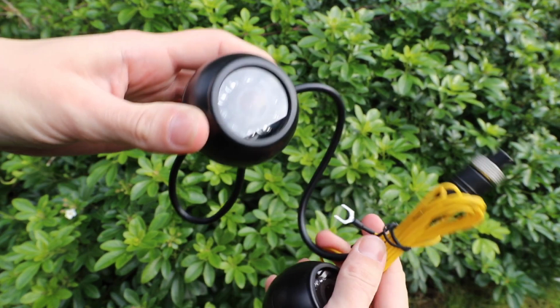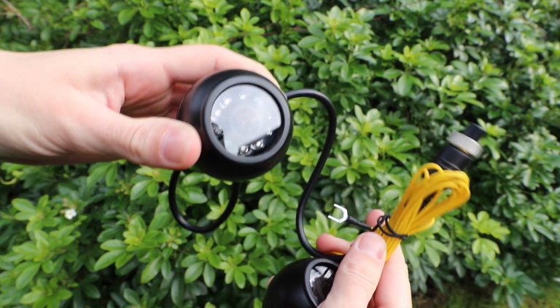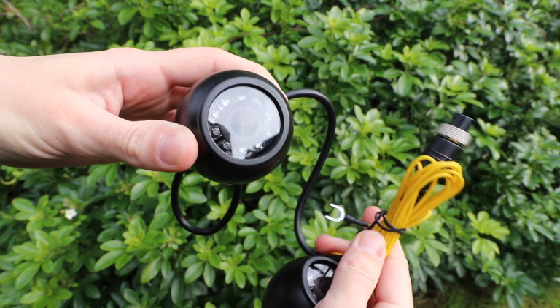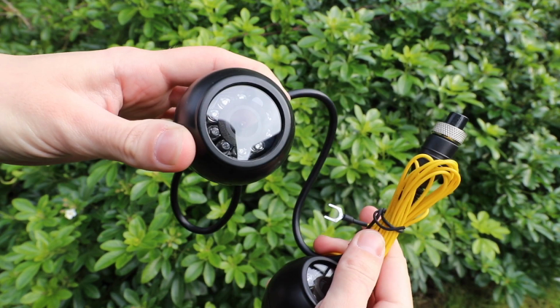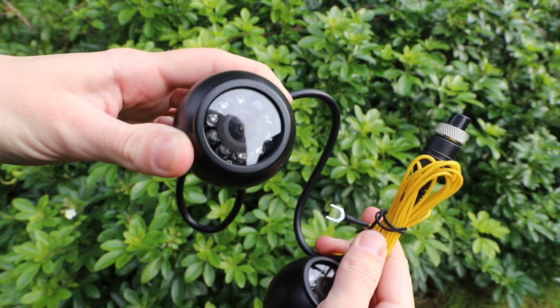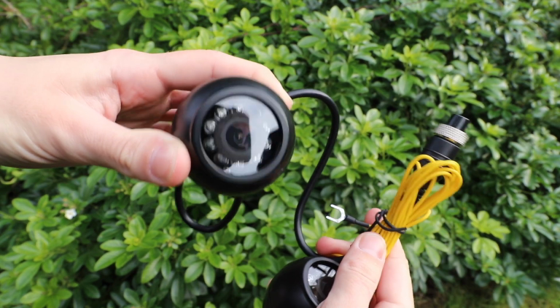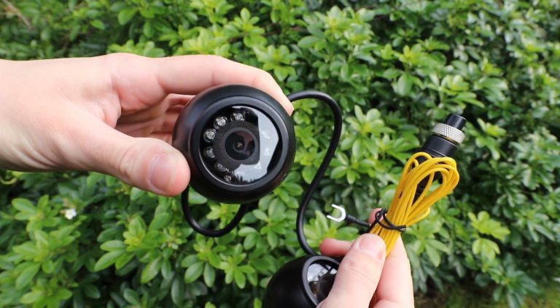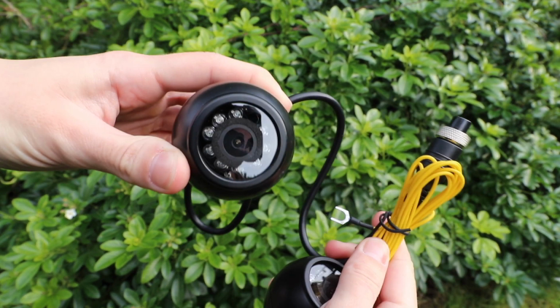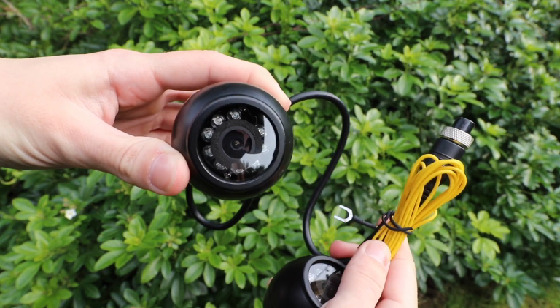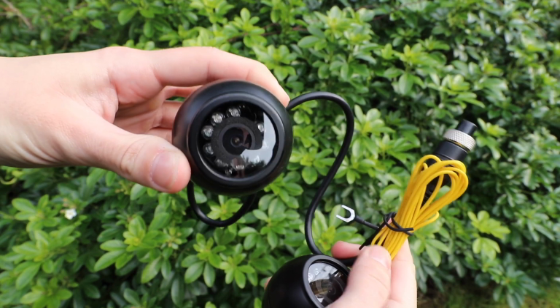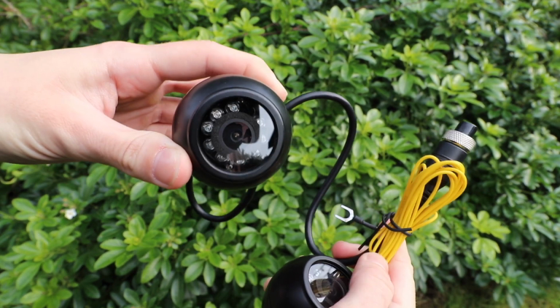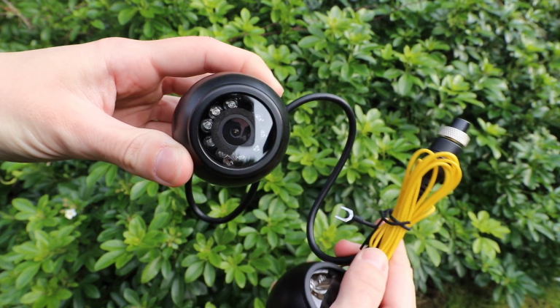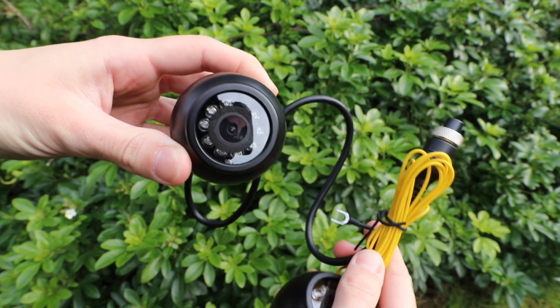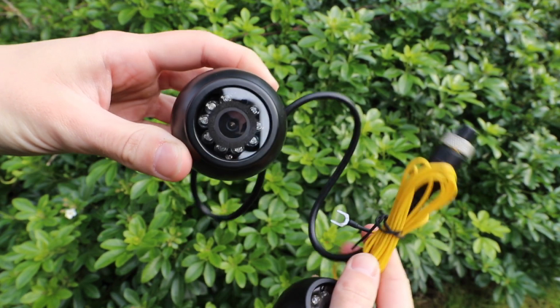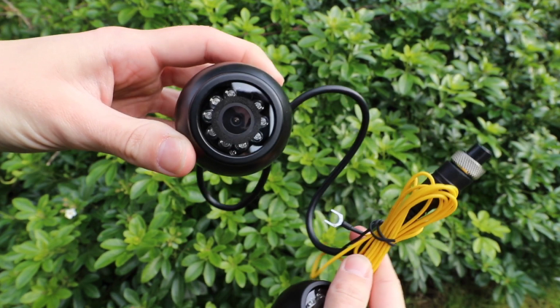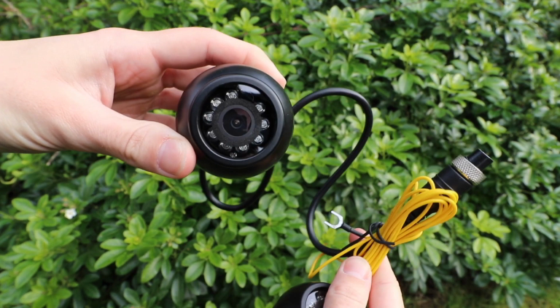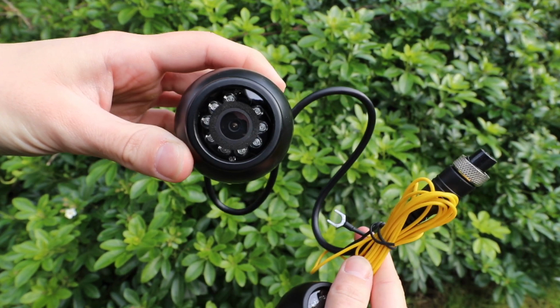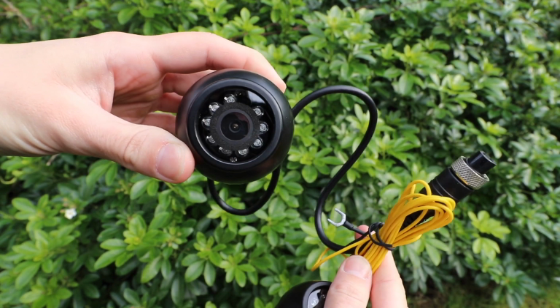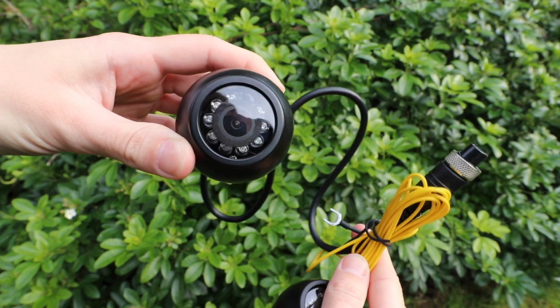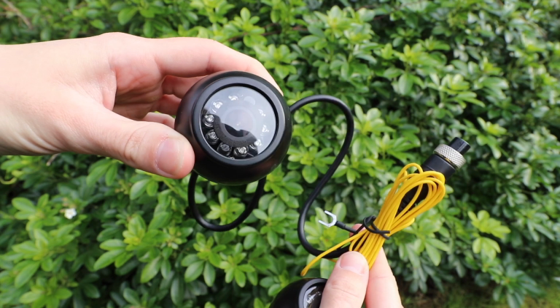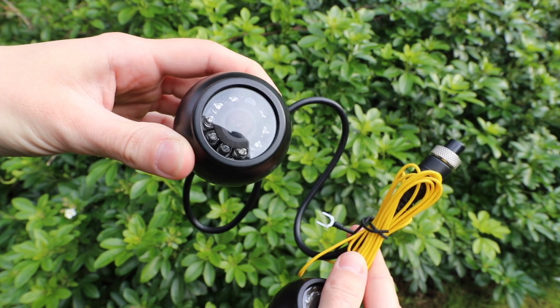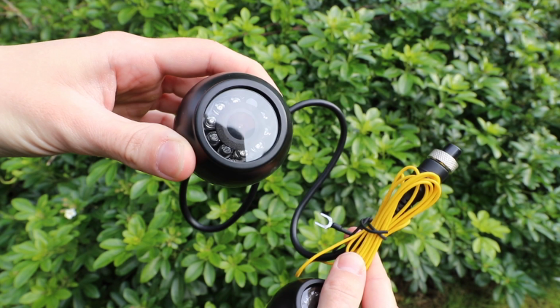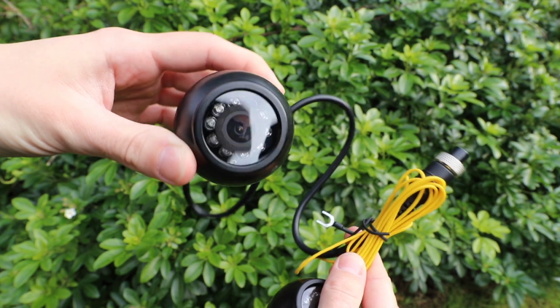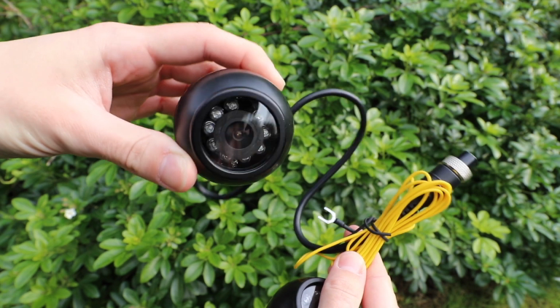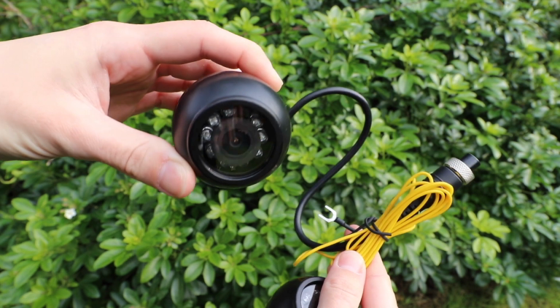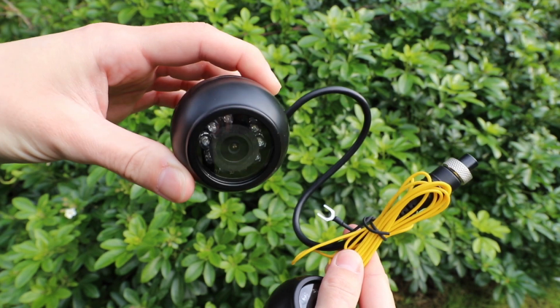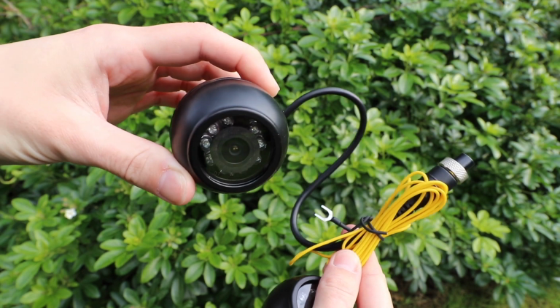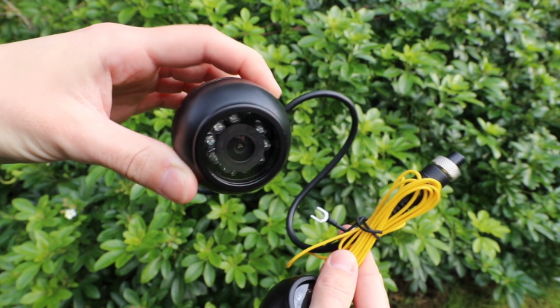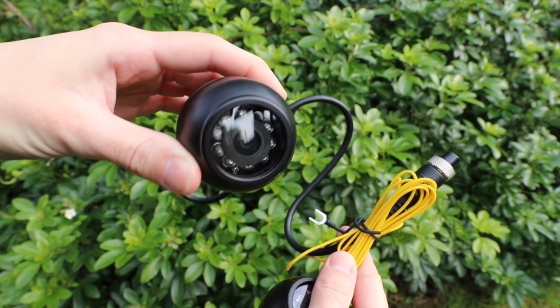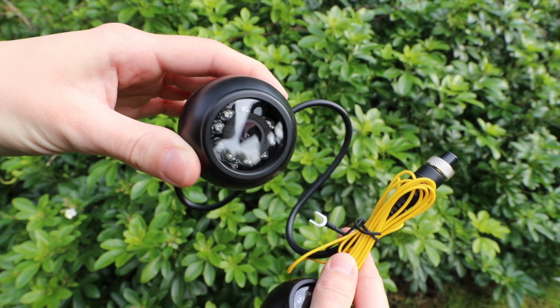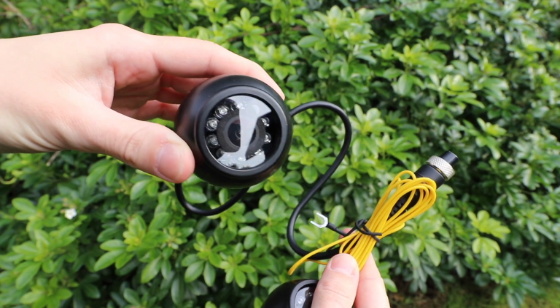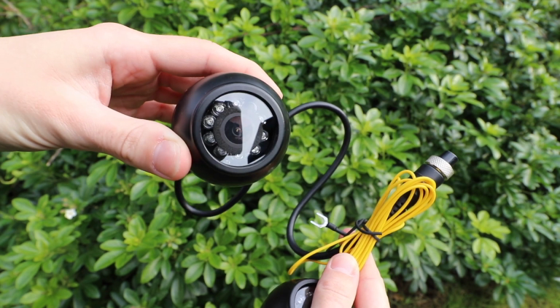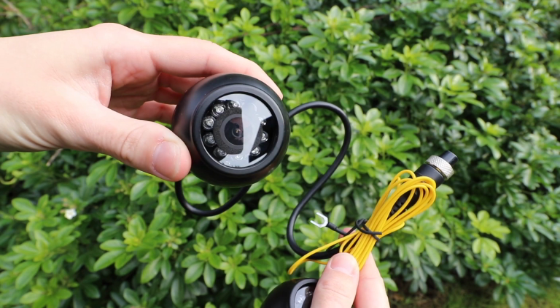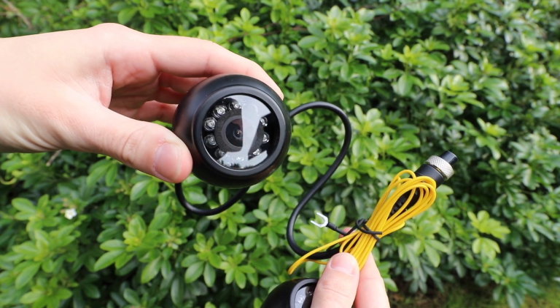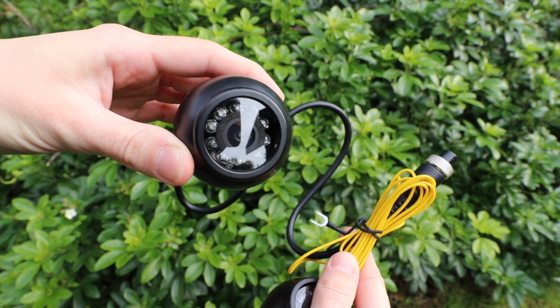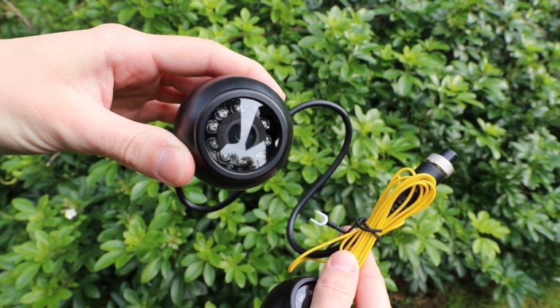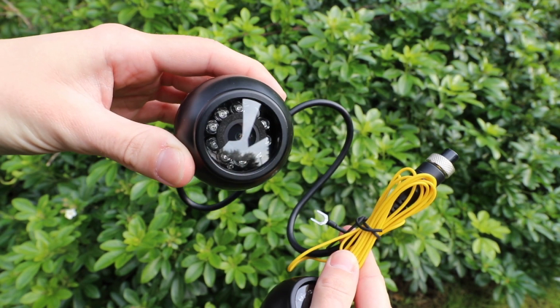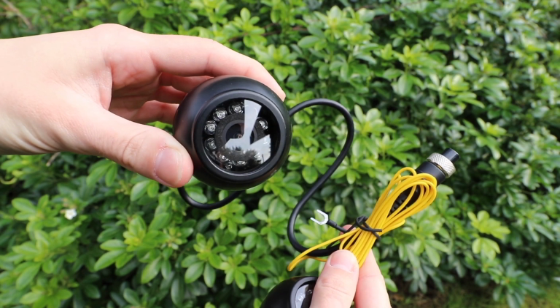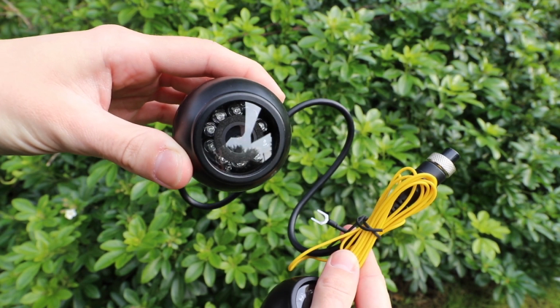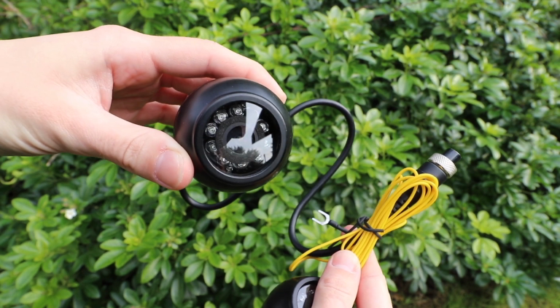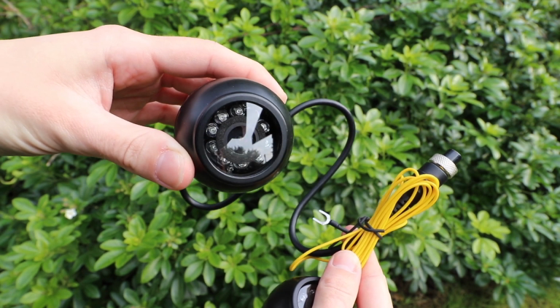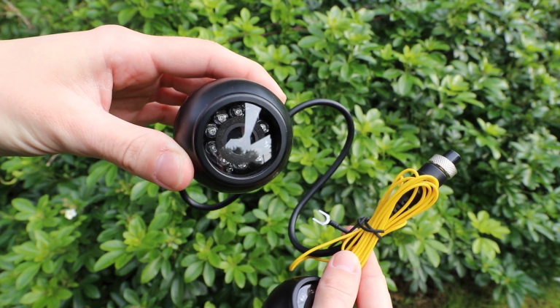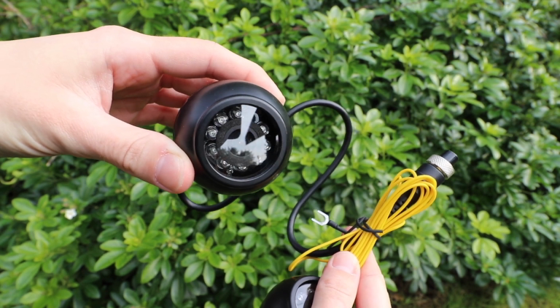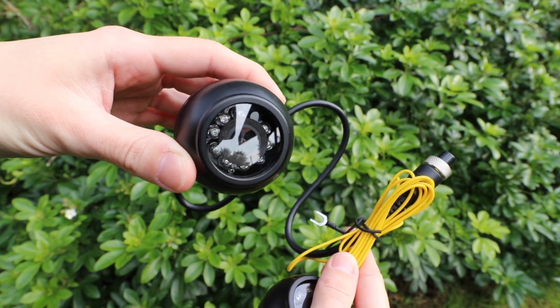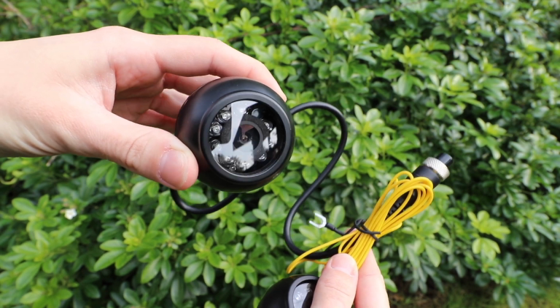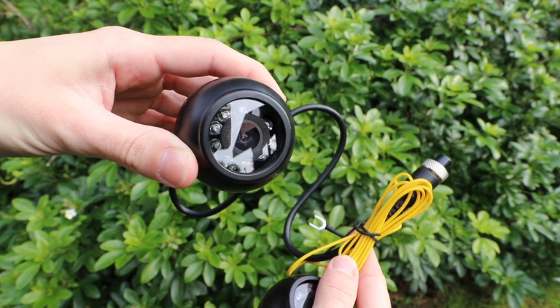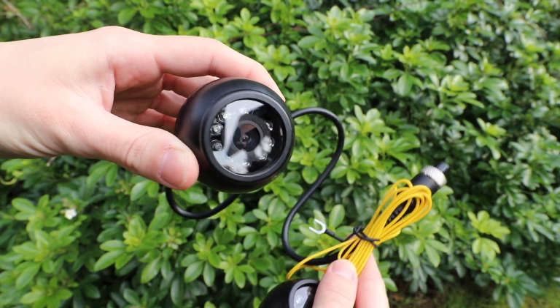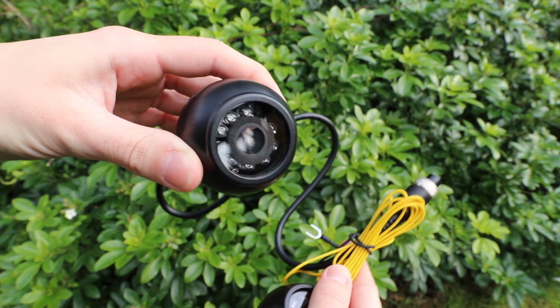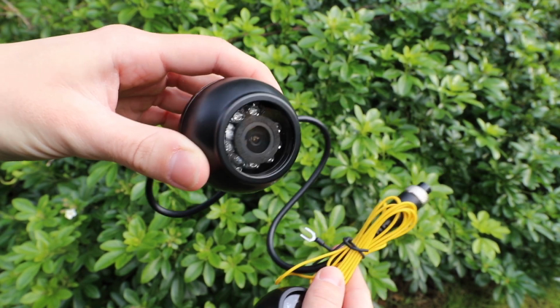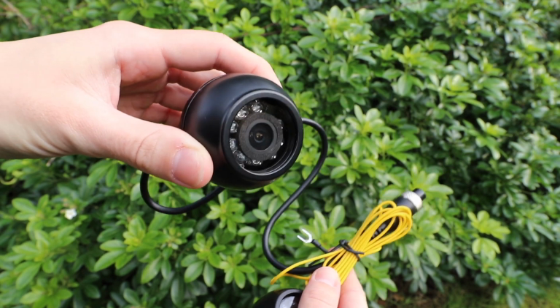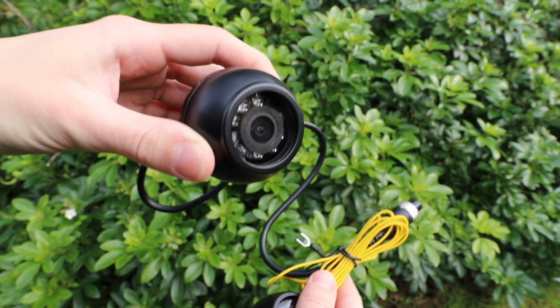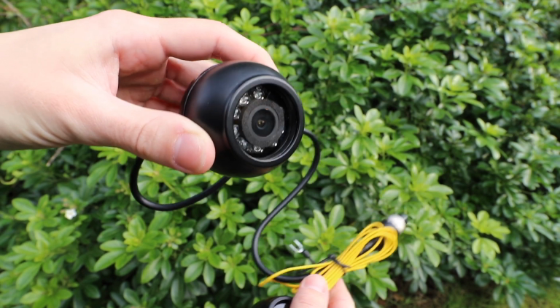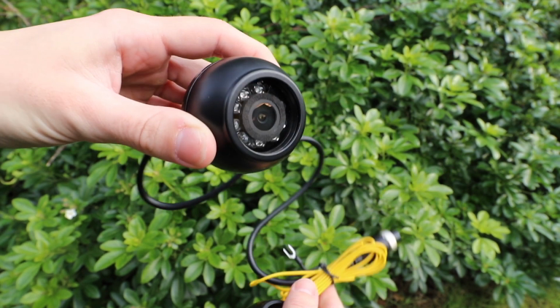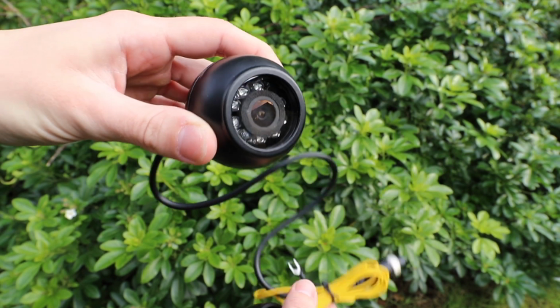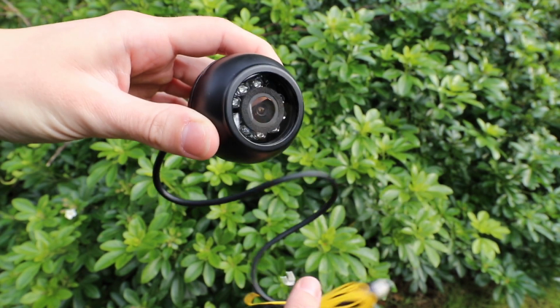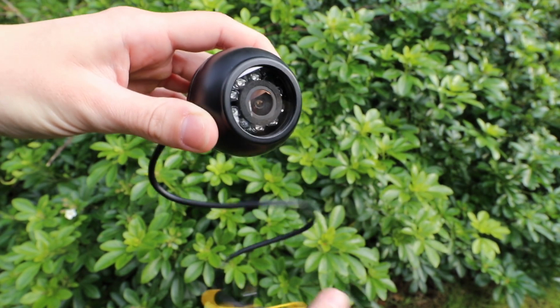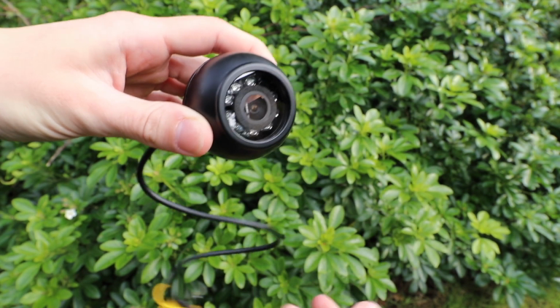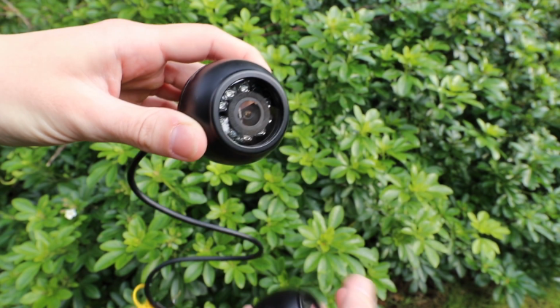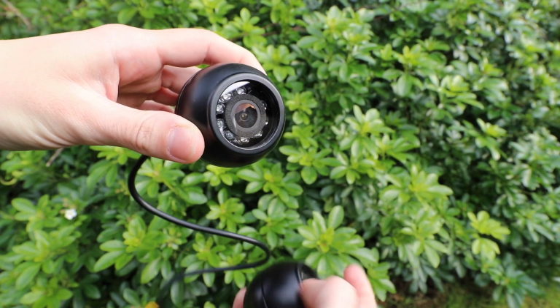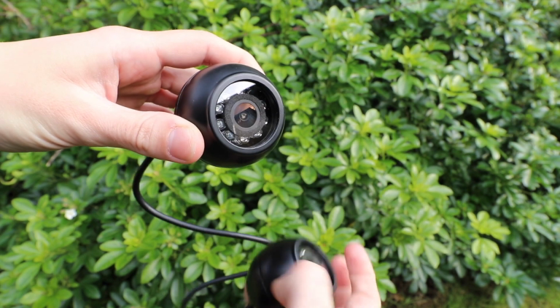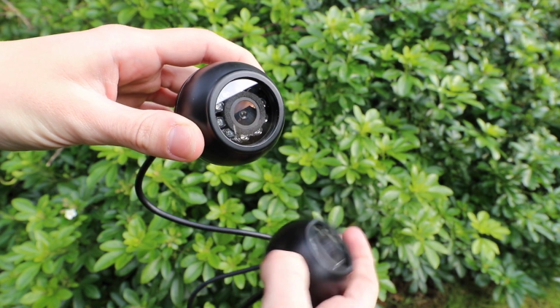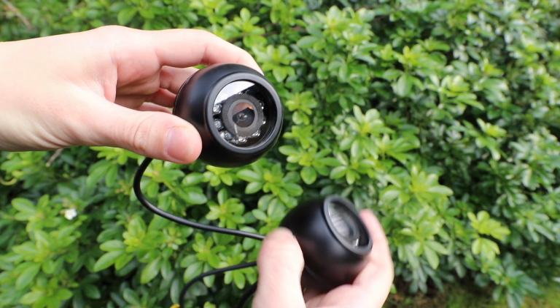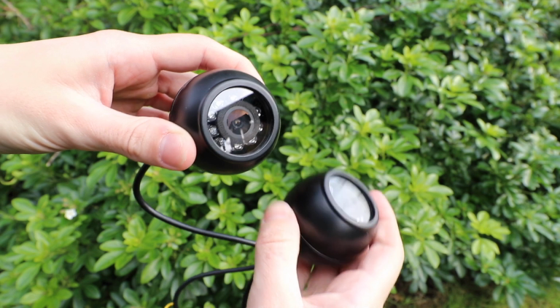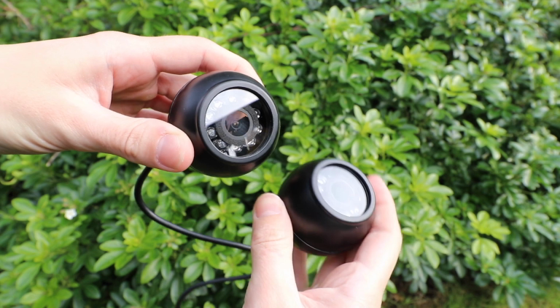If you are looking to improve your field of vision whilst driving, or want to be safer whilst on the road, then I will definitely recommend this three piece dash camera set.